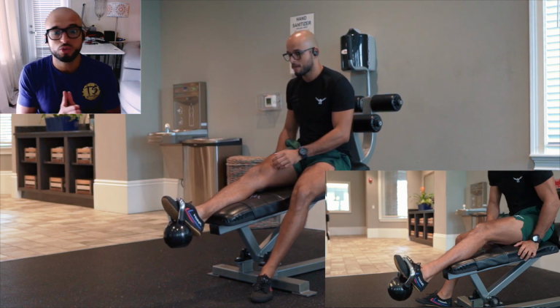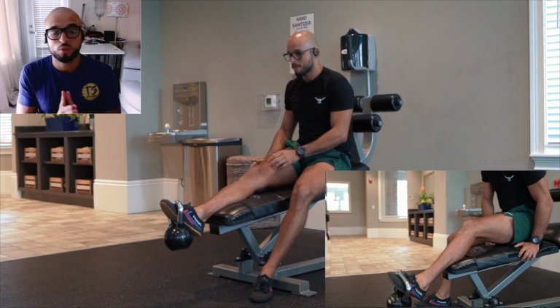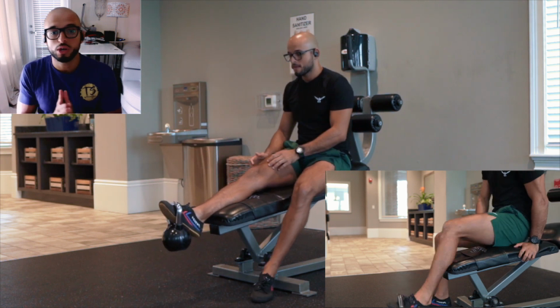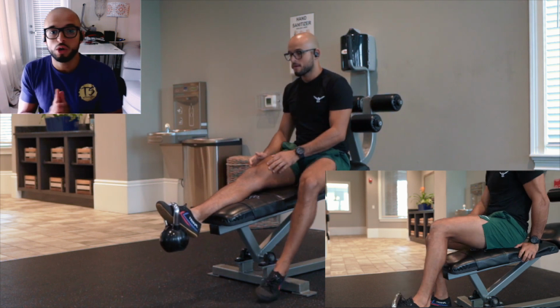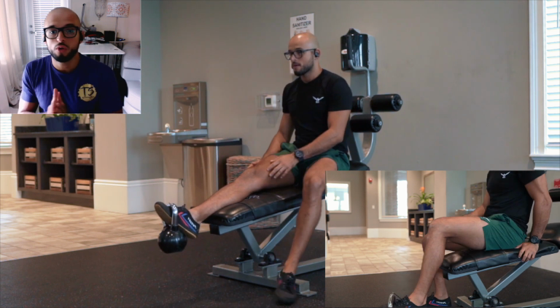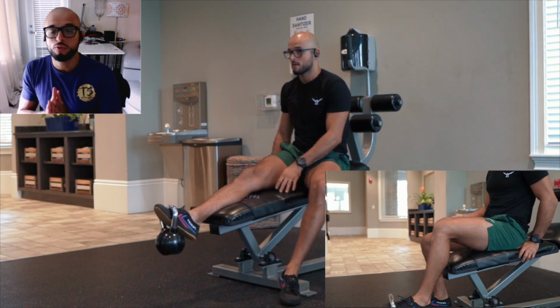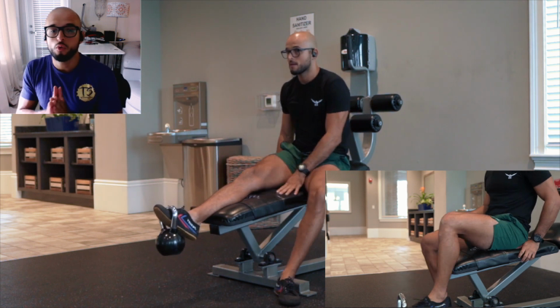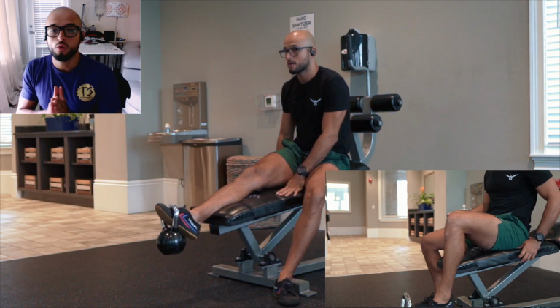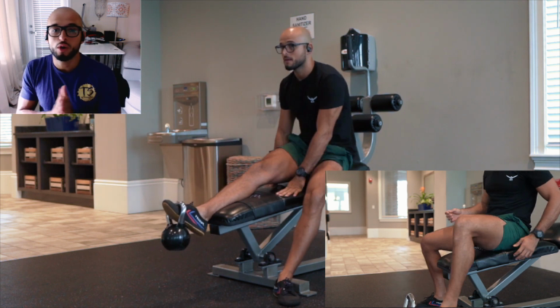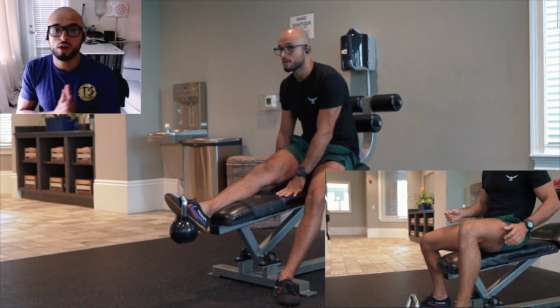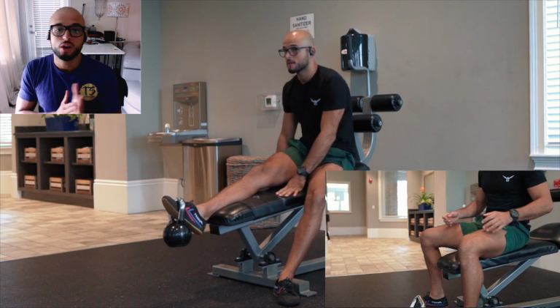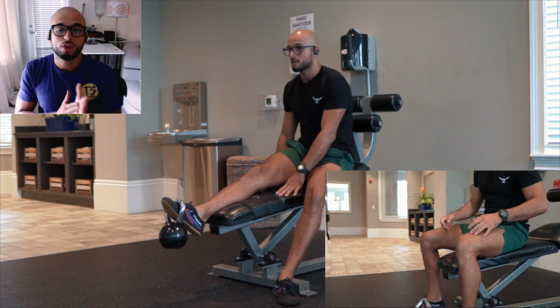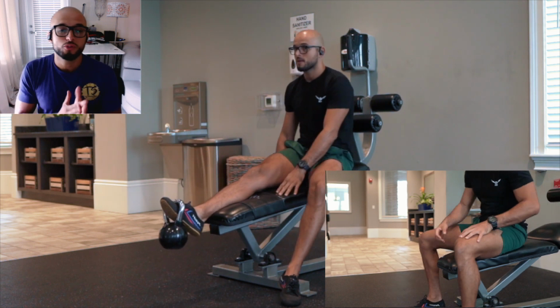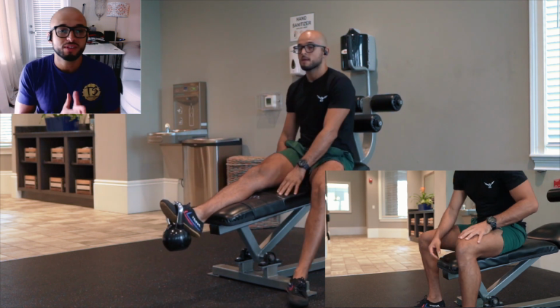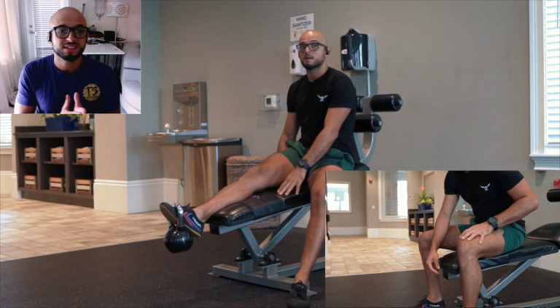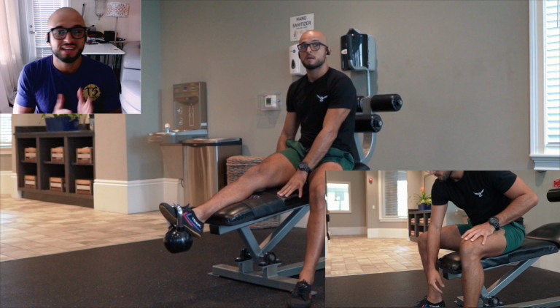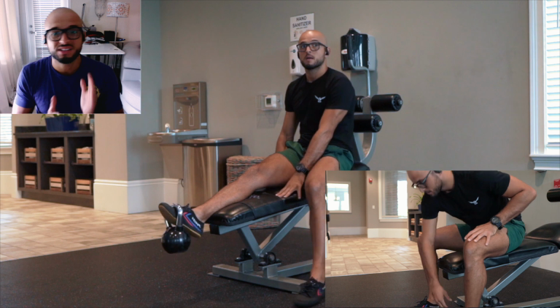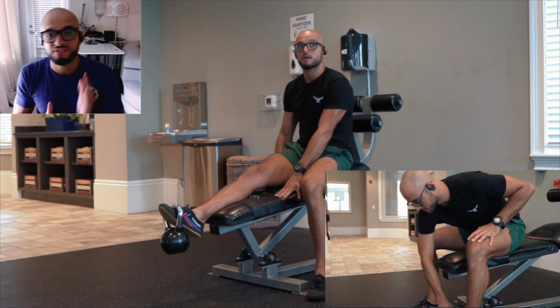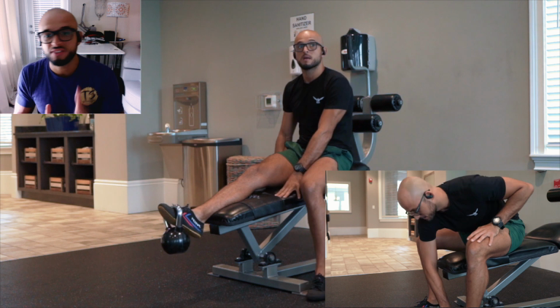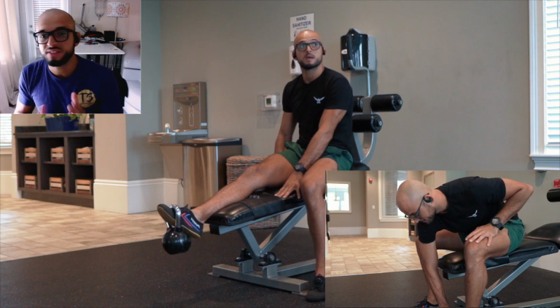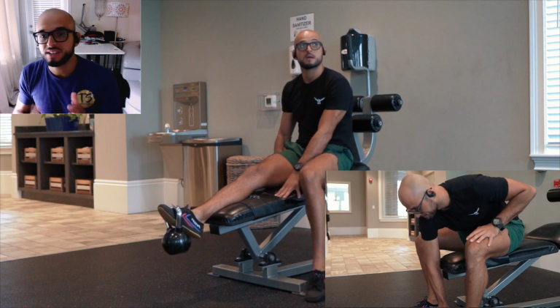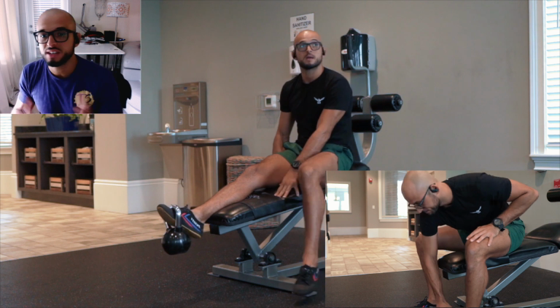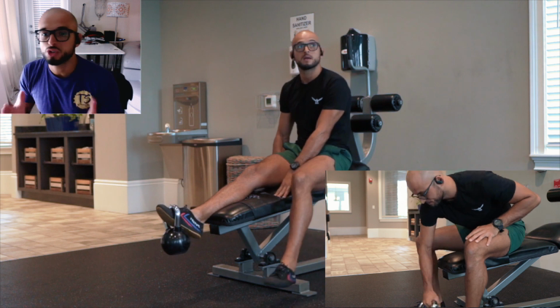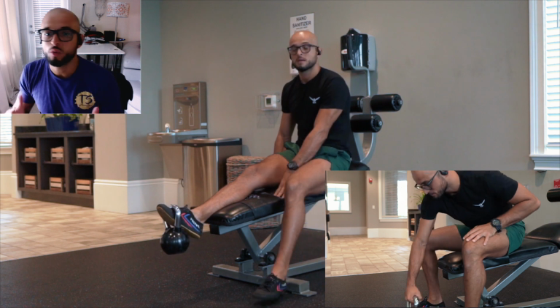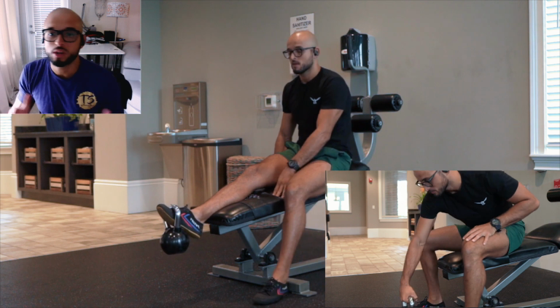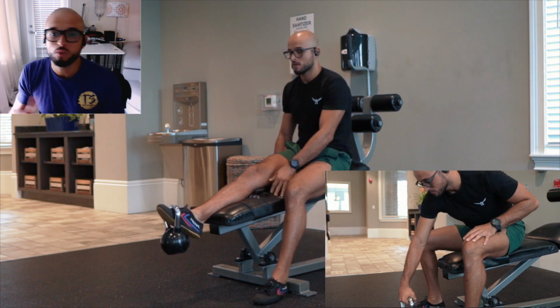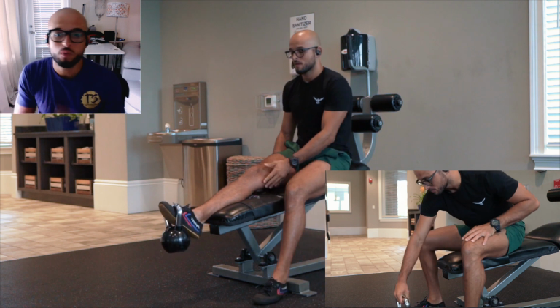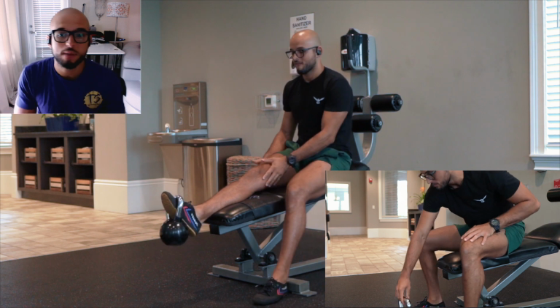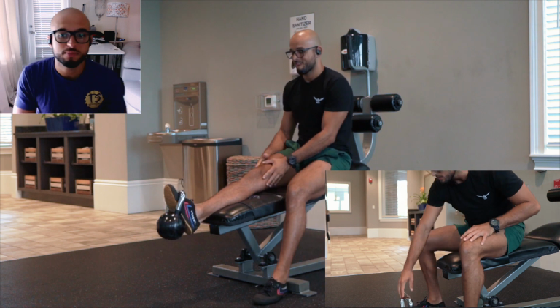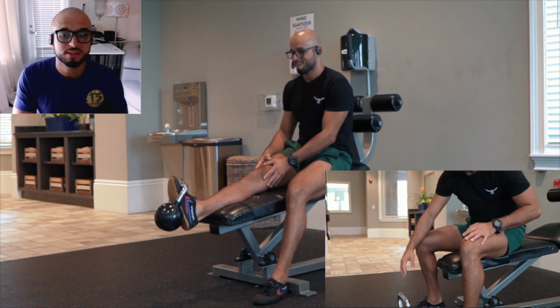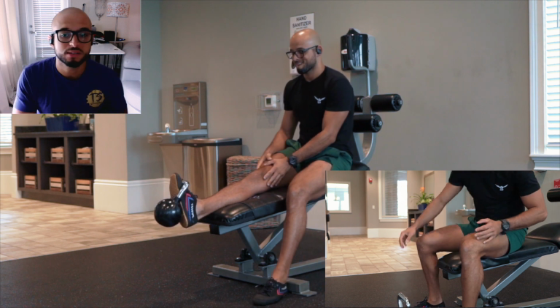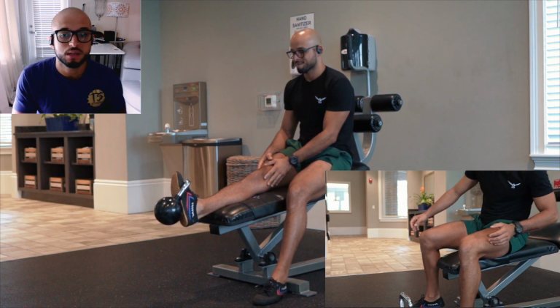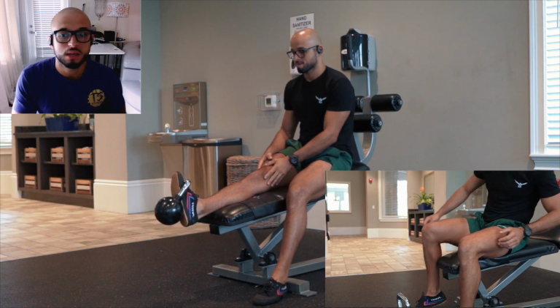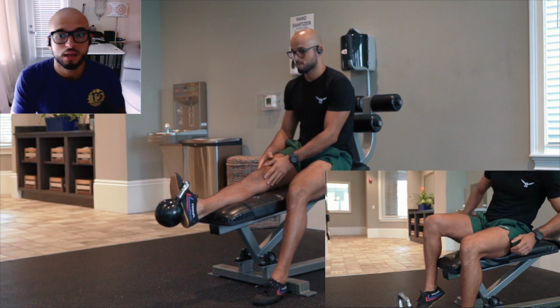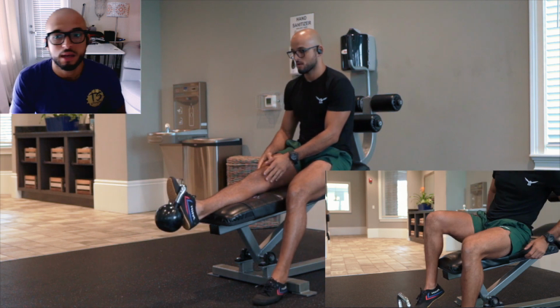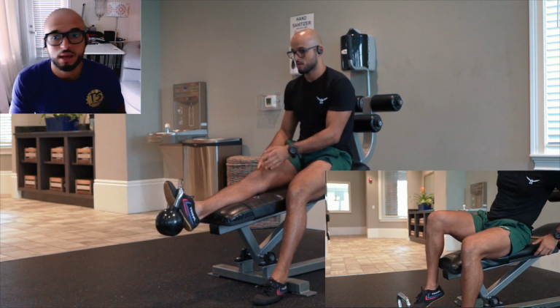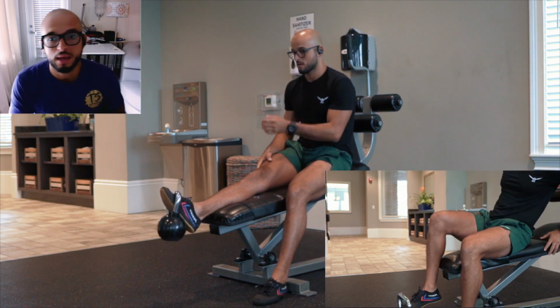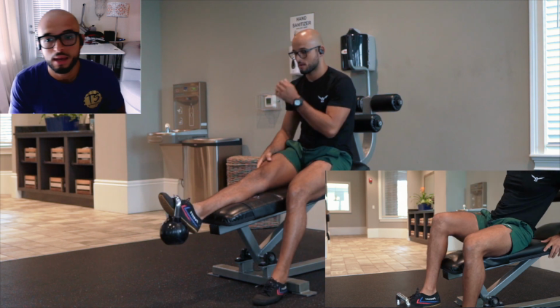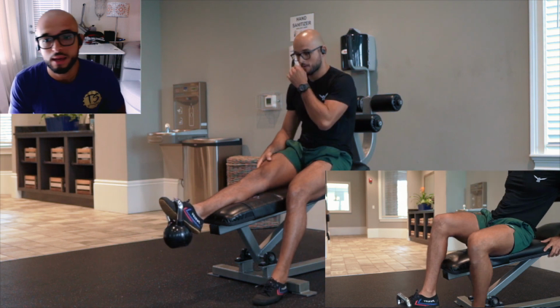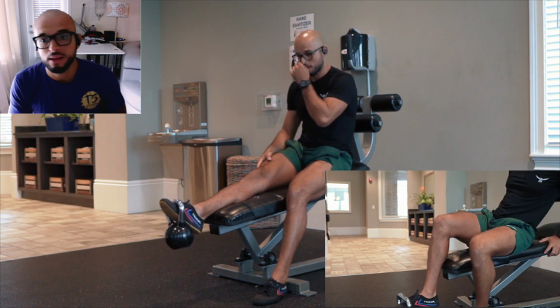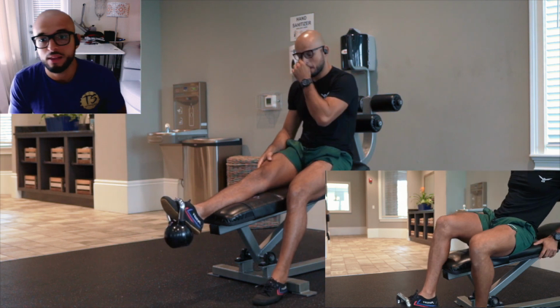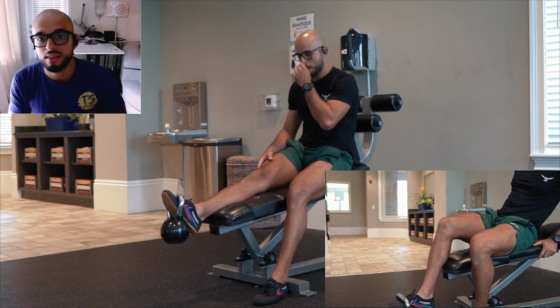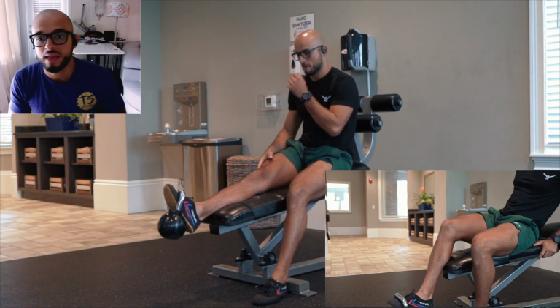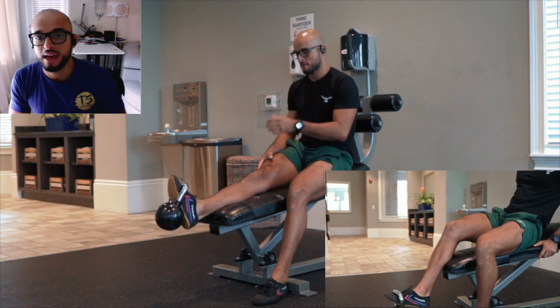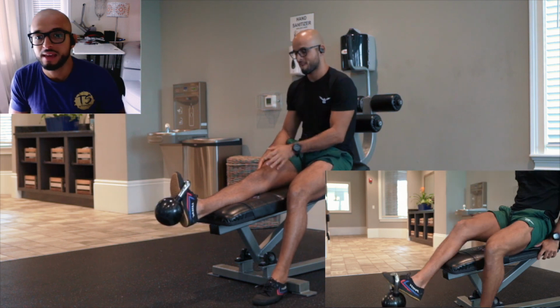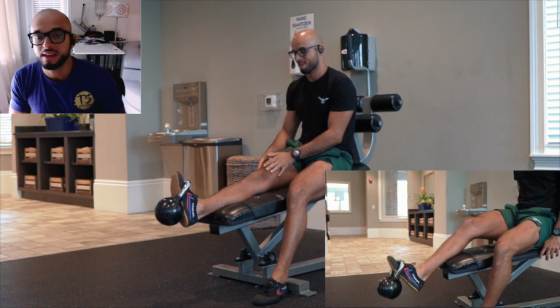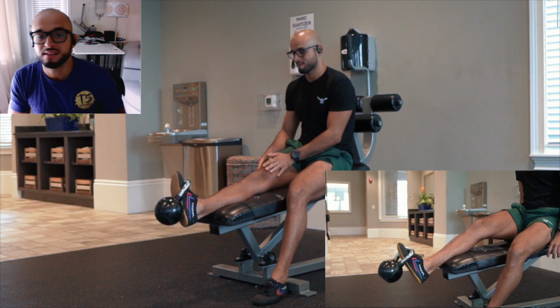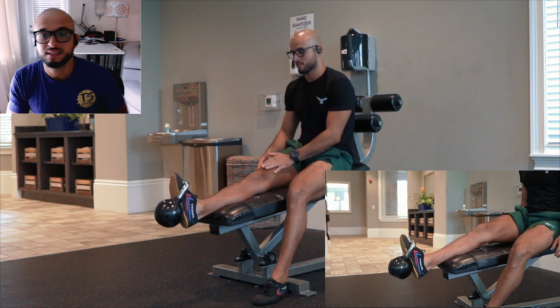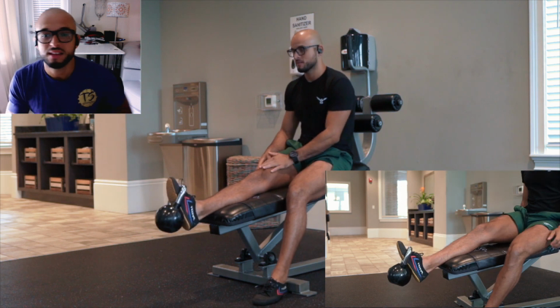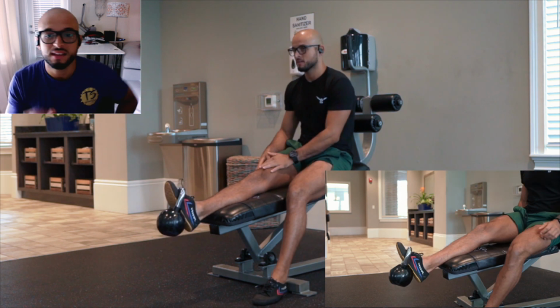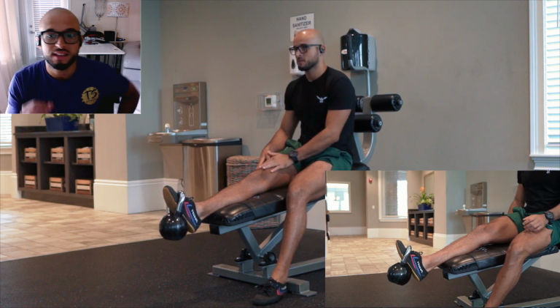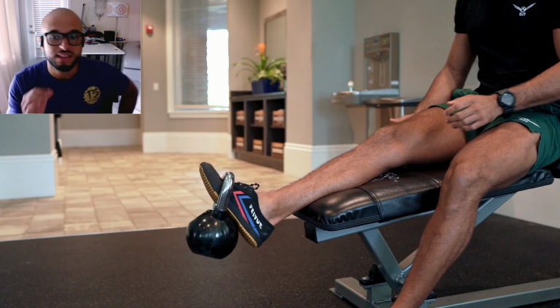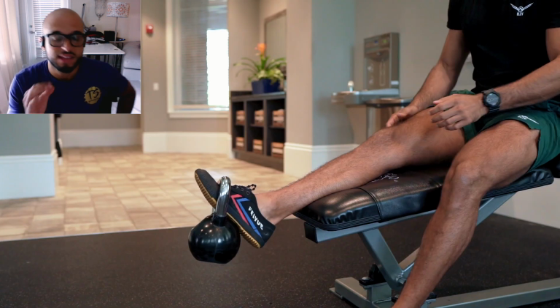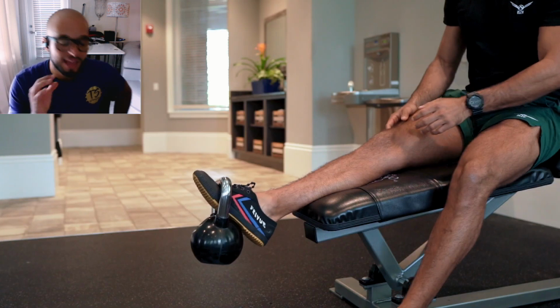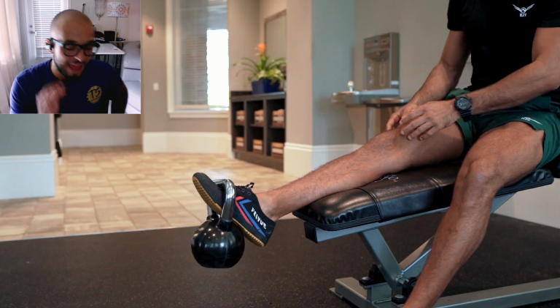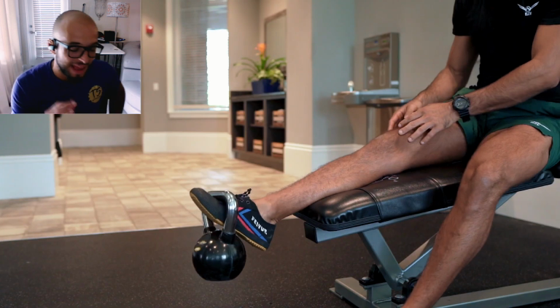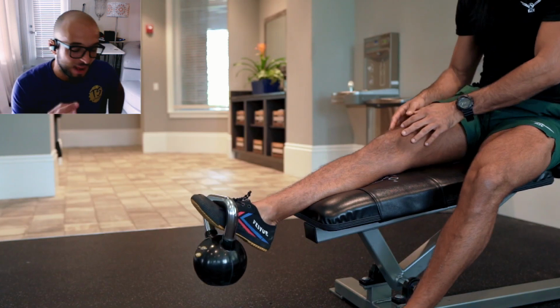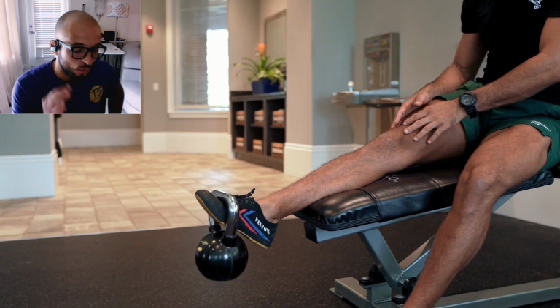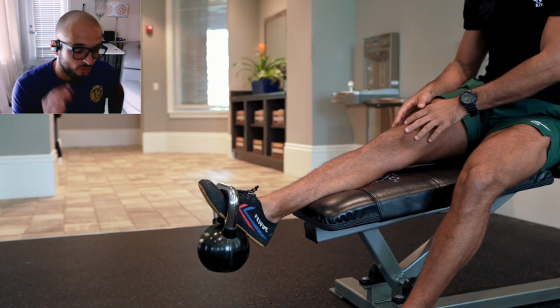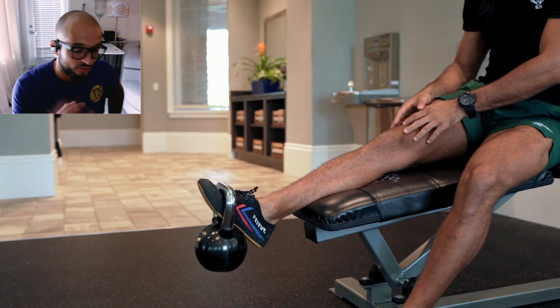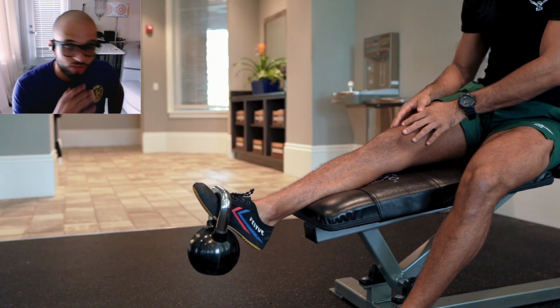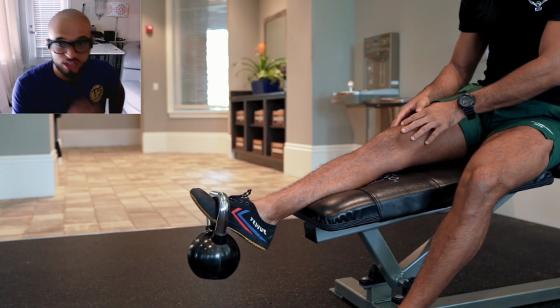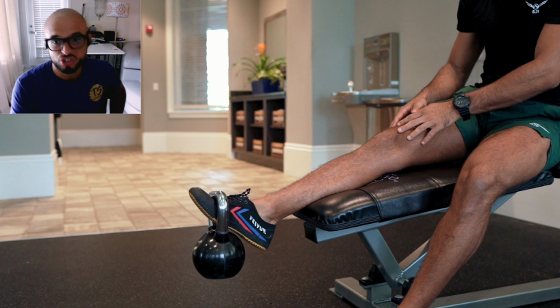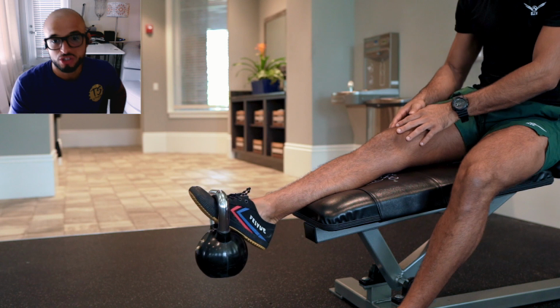You want to go for three sets of 15 to 20 reps. And that is the ankle flexion.